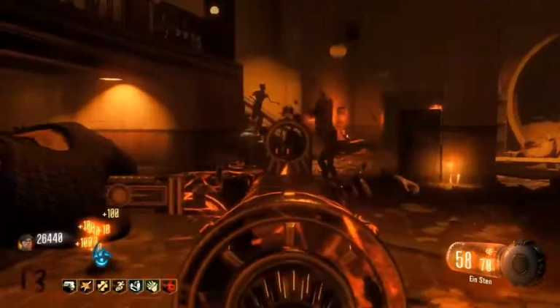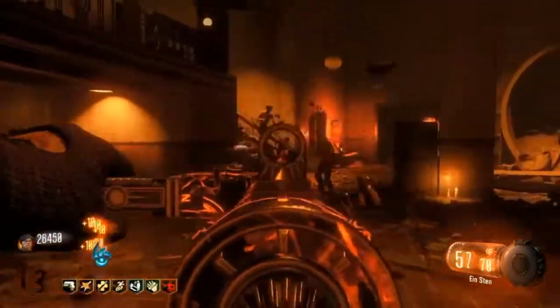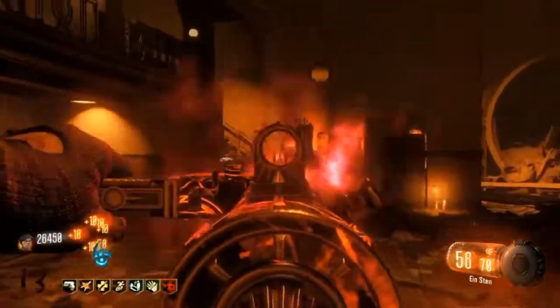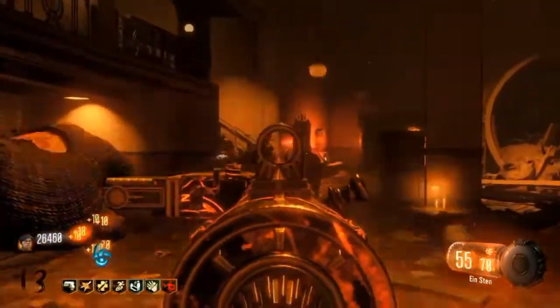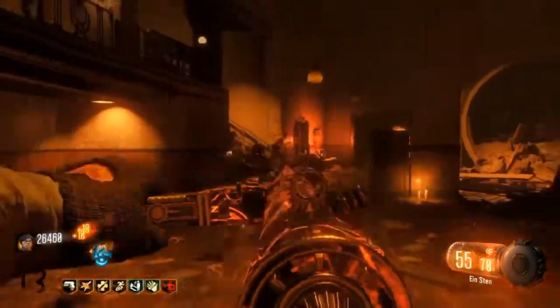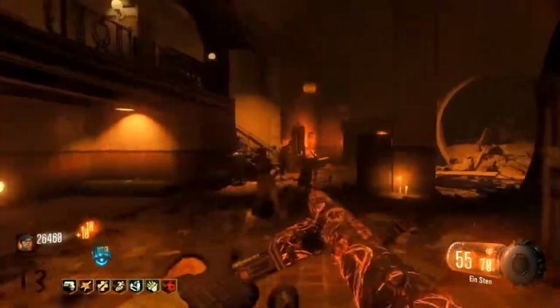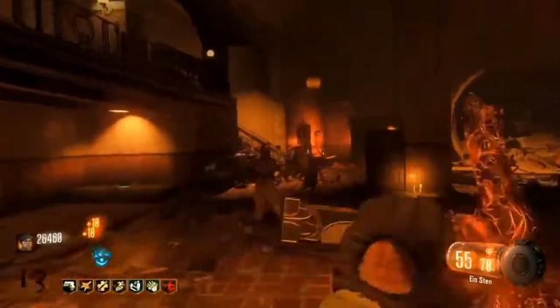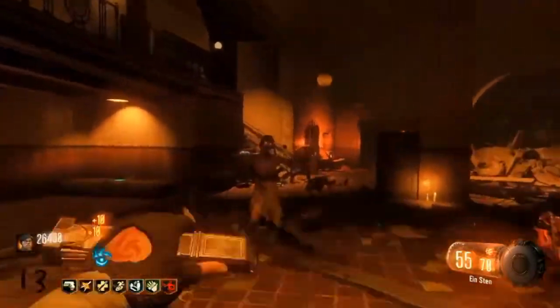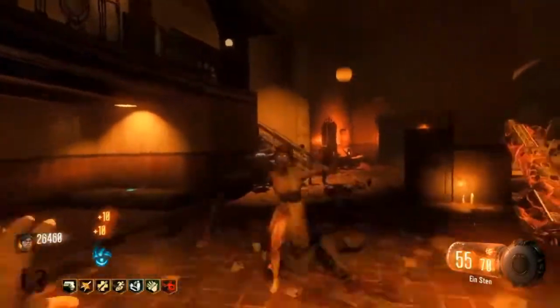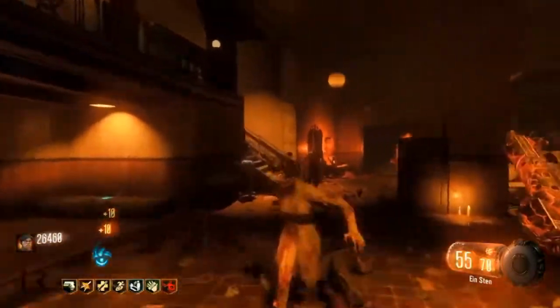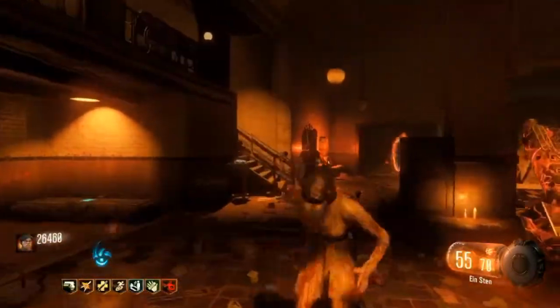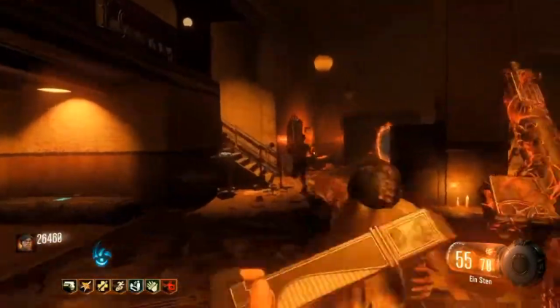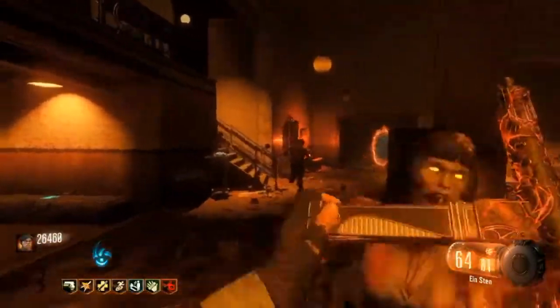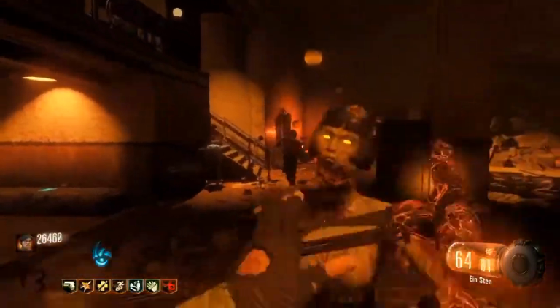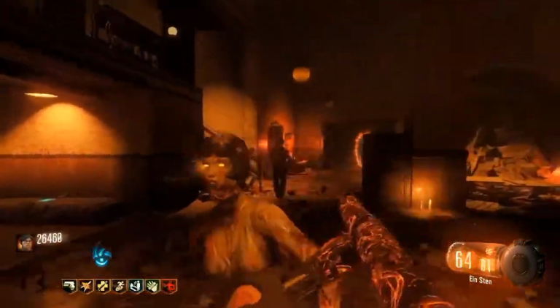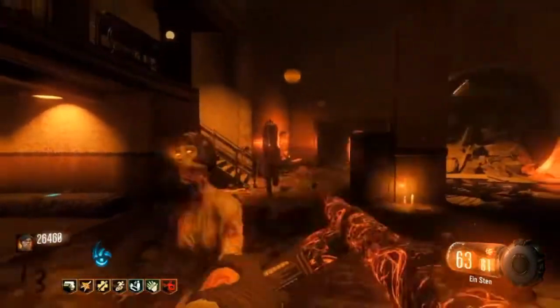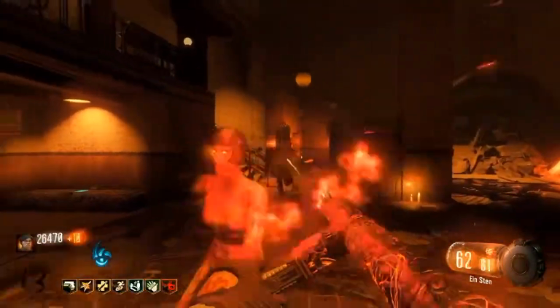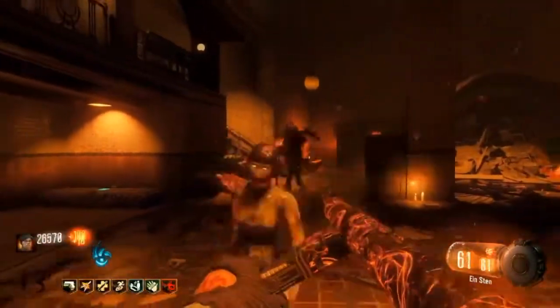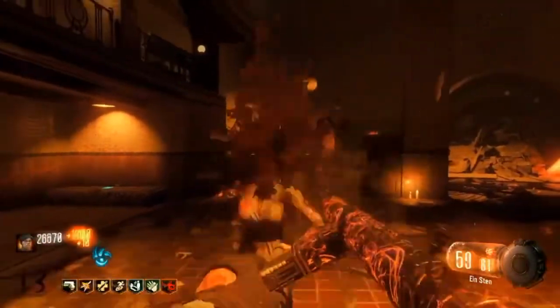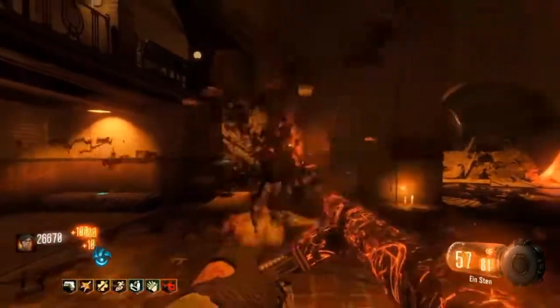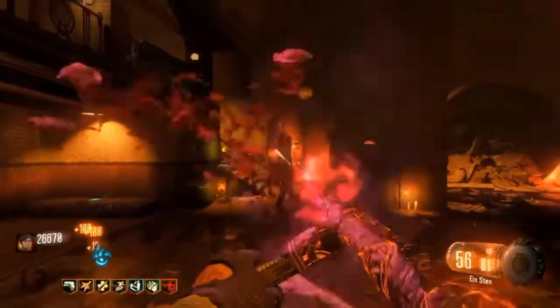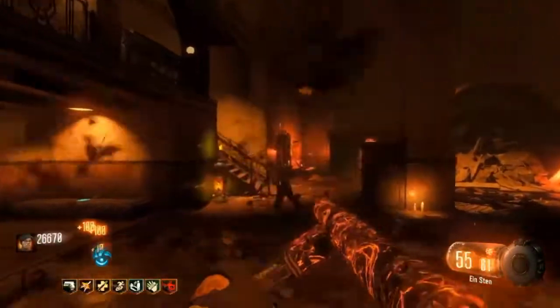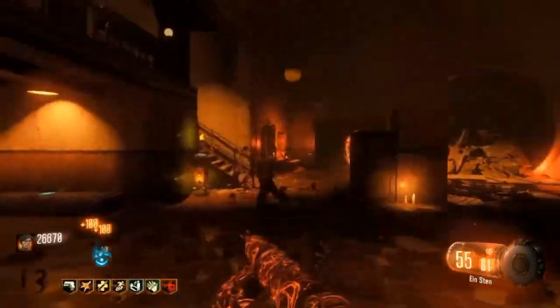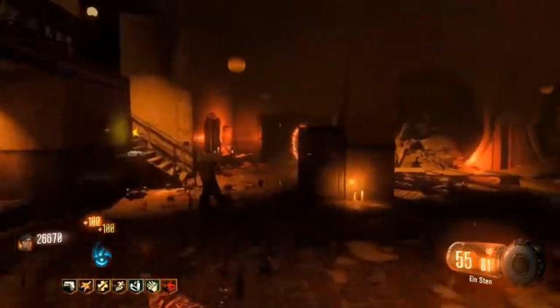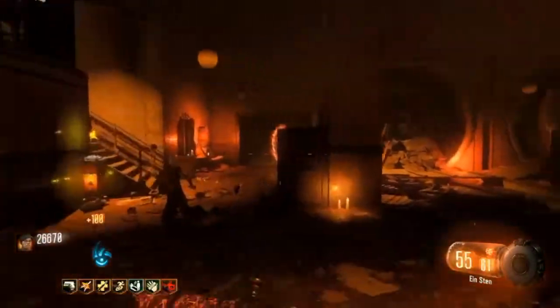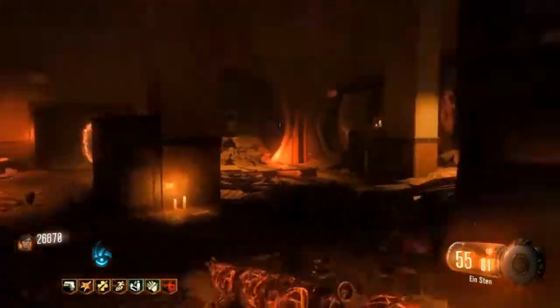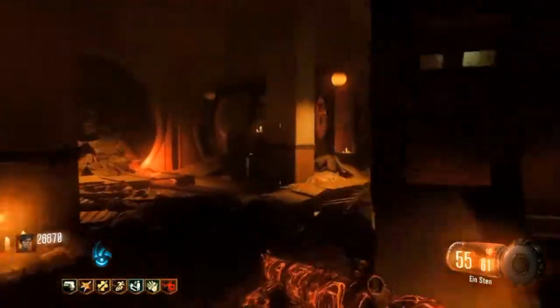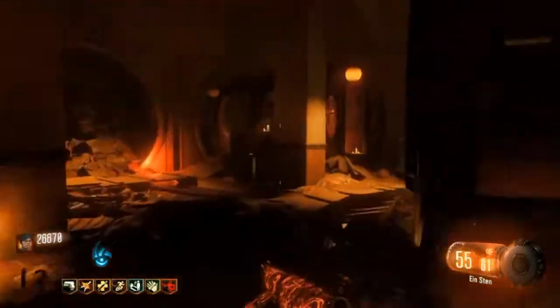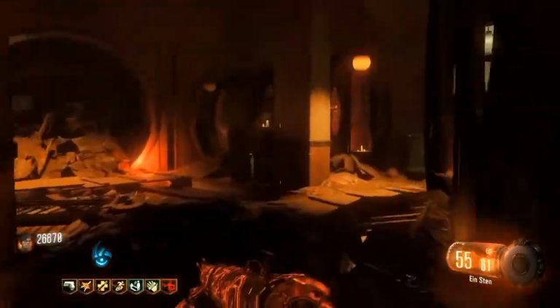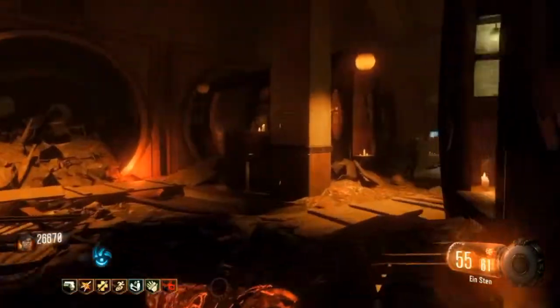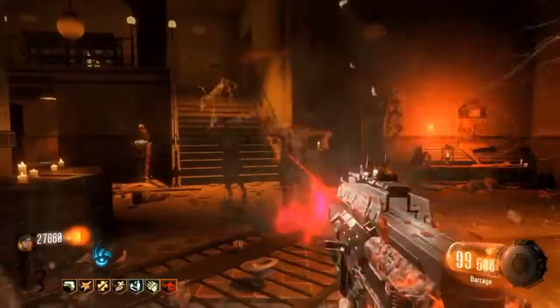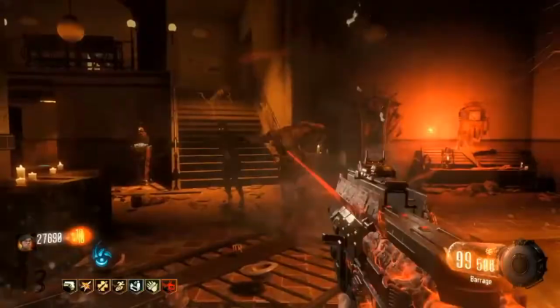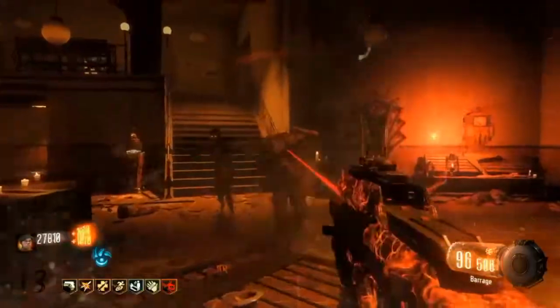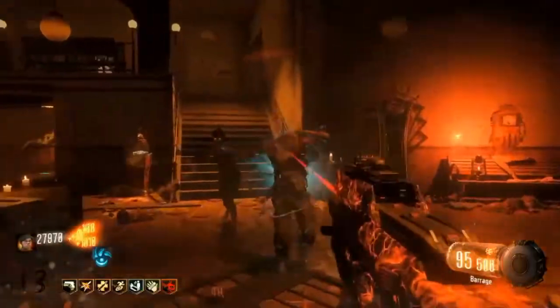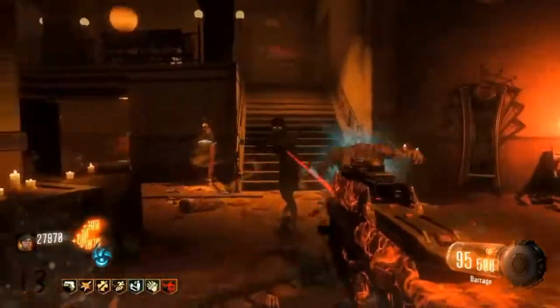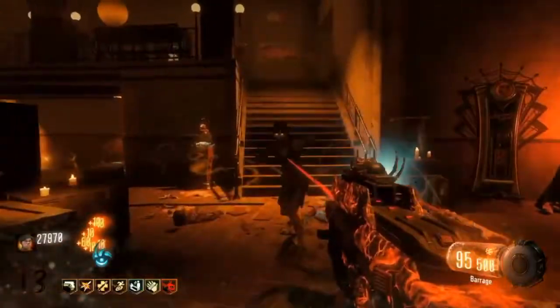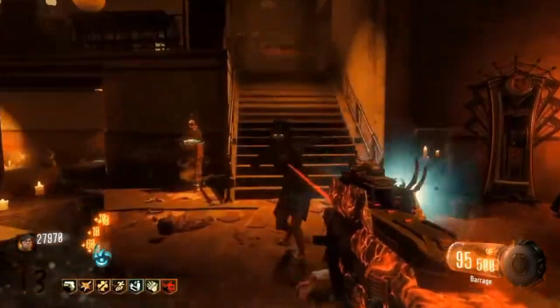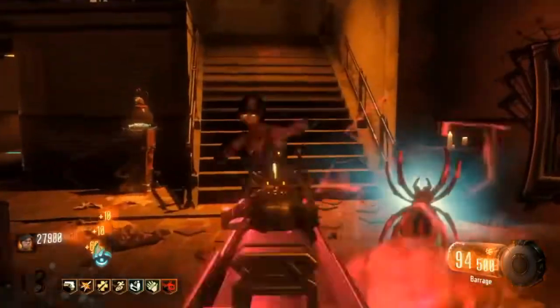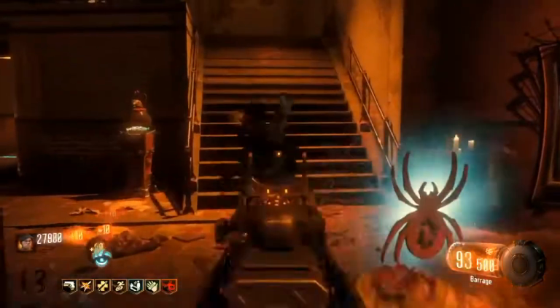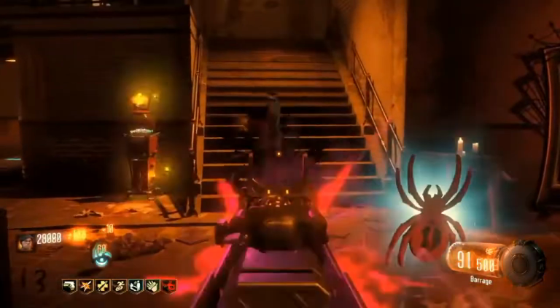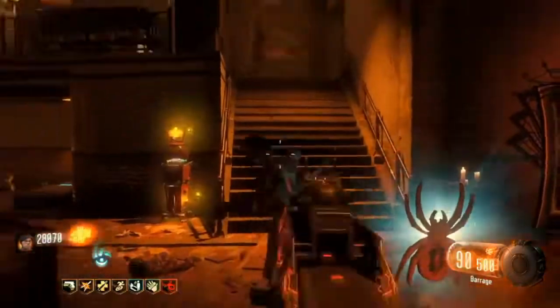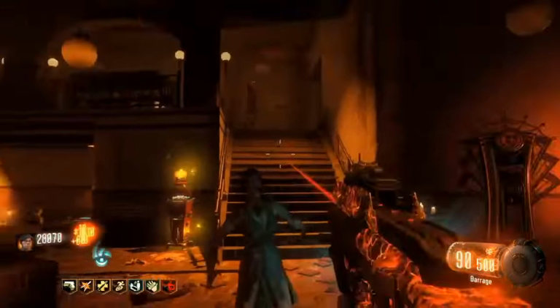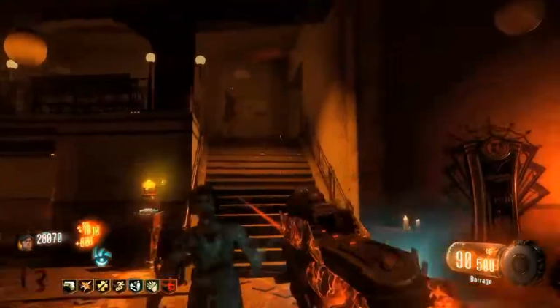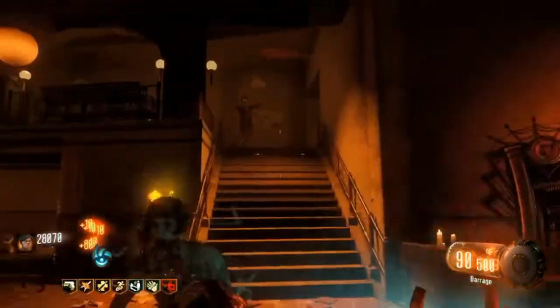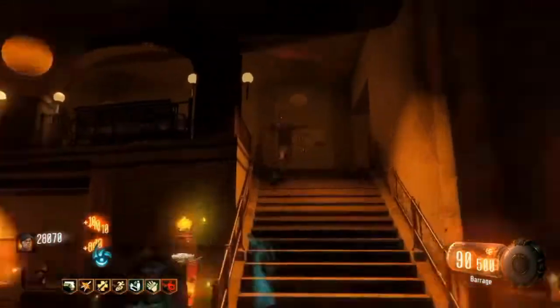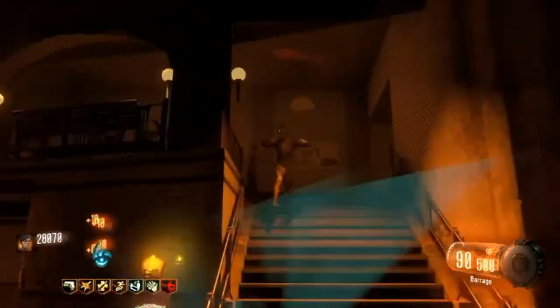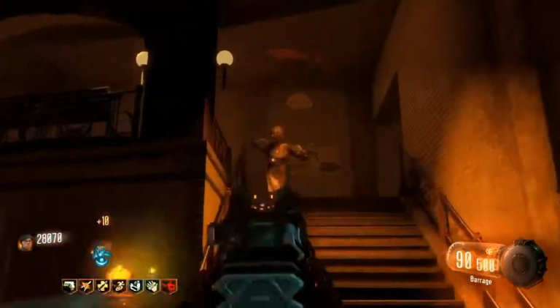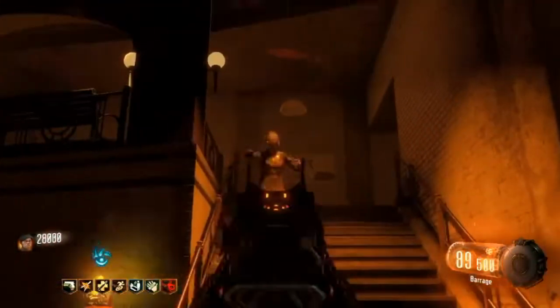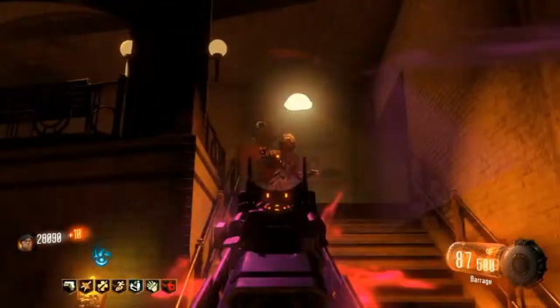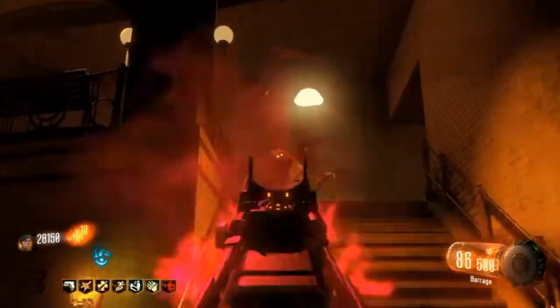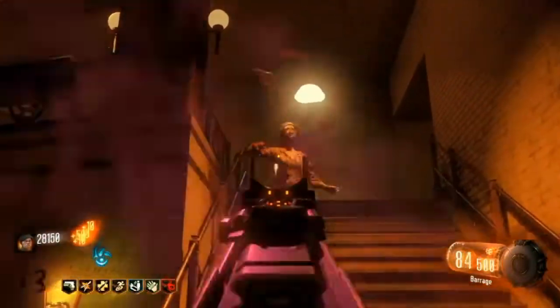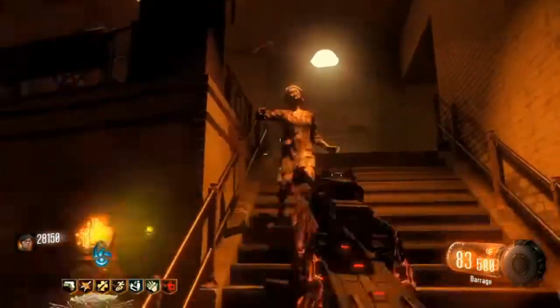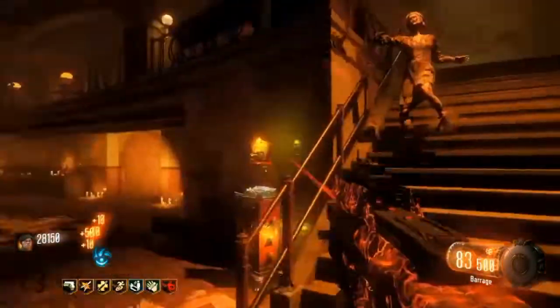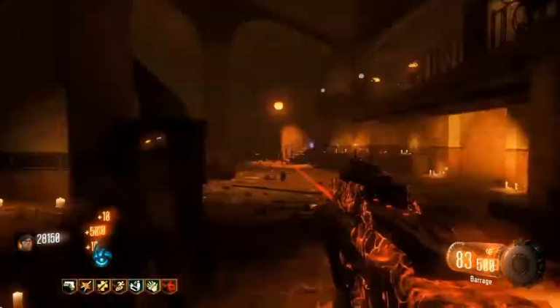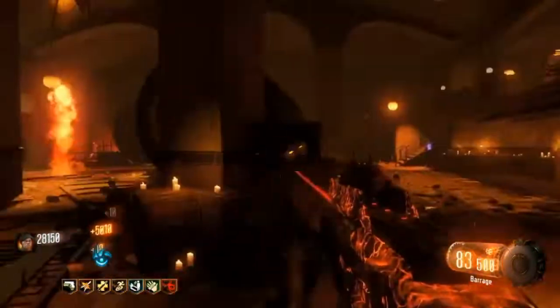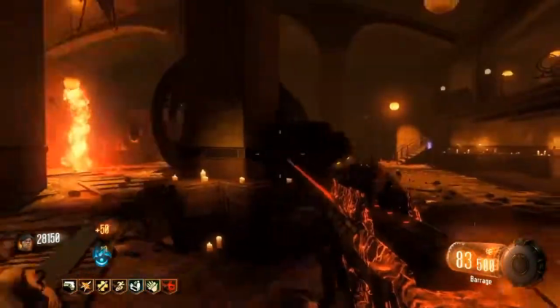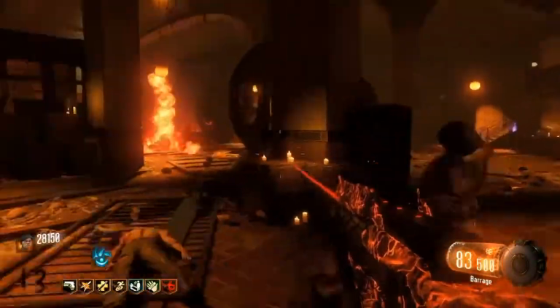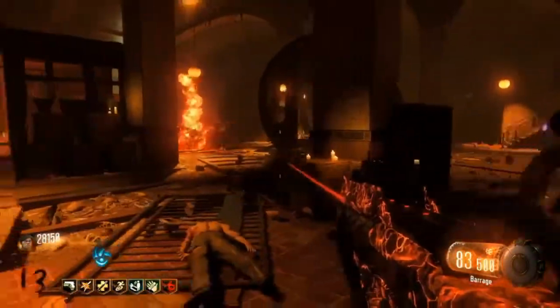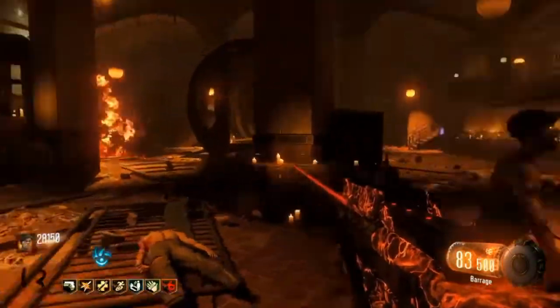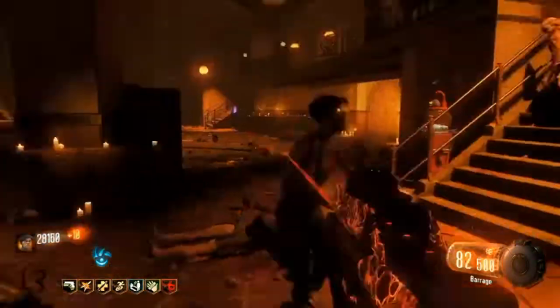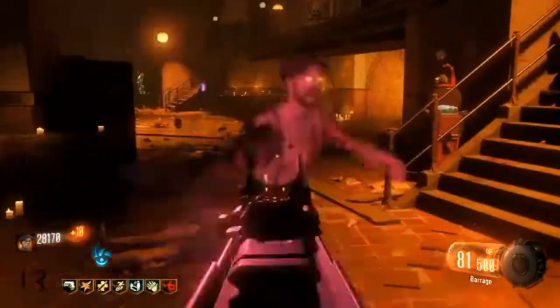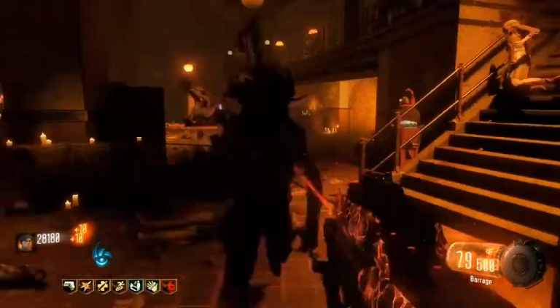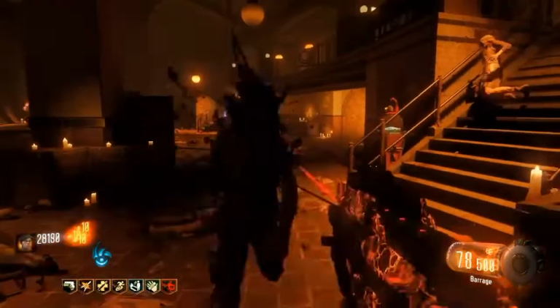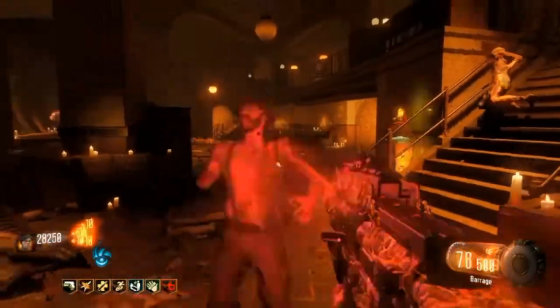Coming in at number 4, we got the Vesper. 1. You can put attachments on it. 2. The damage per second is insane. And 3. It's a wall gun, so you can buy ammo.